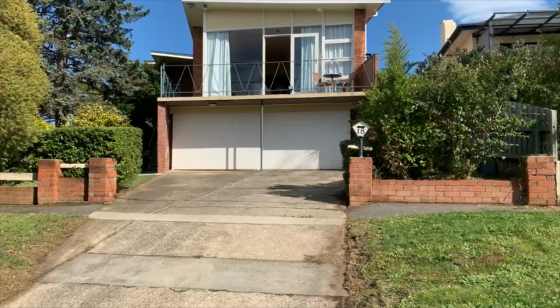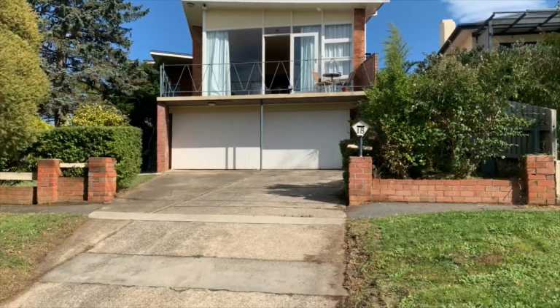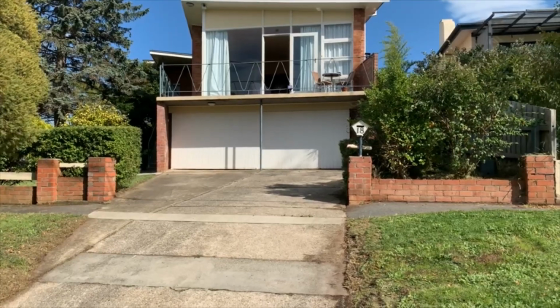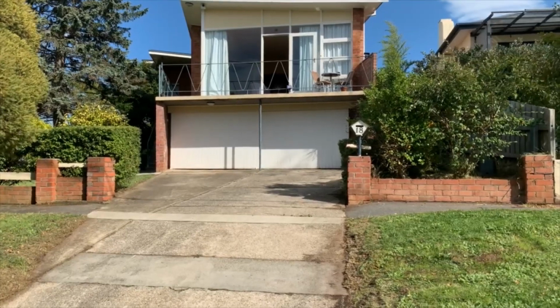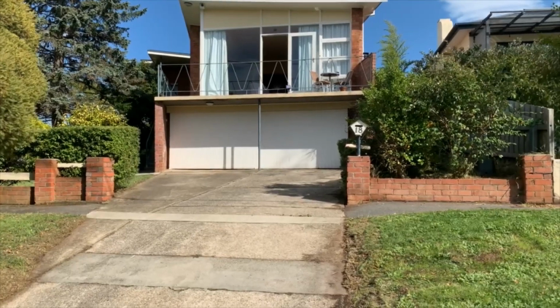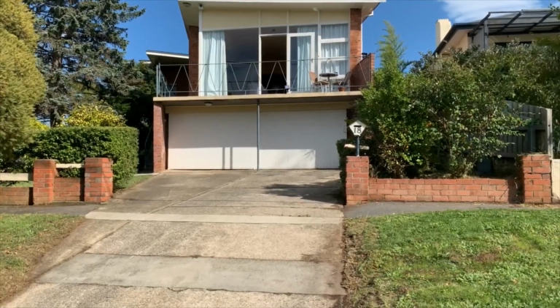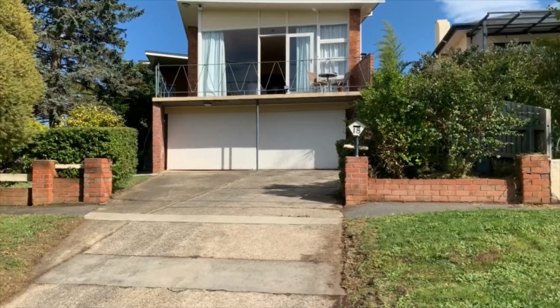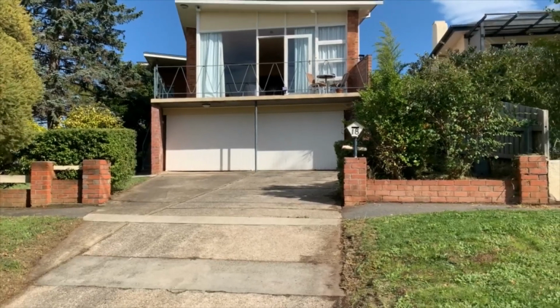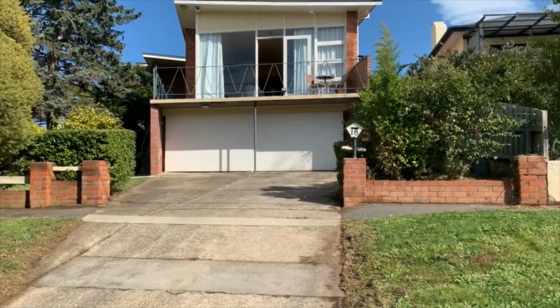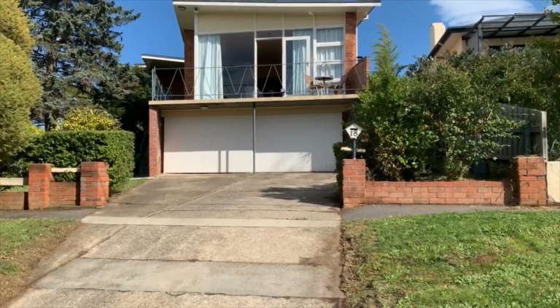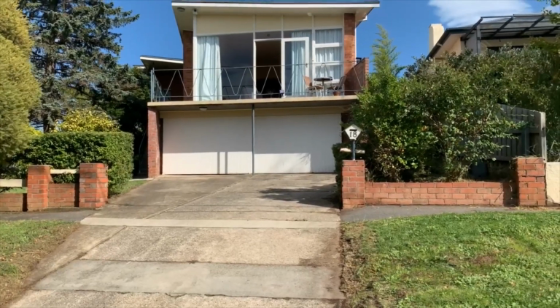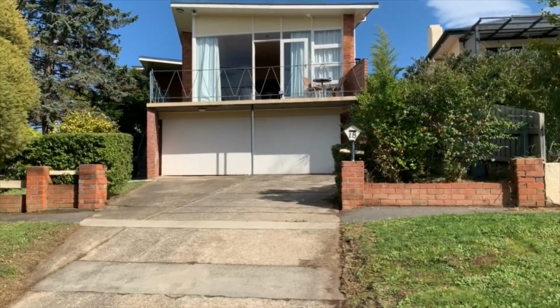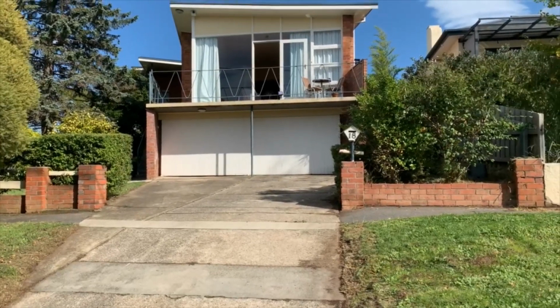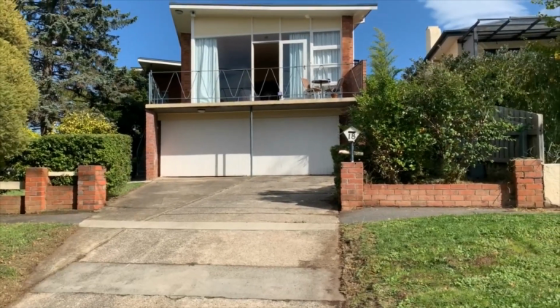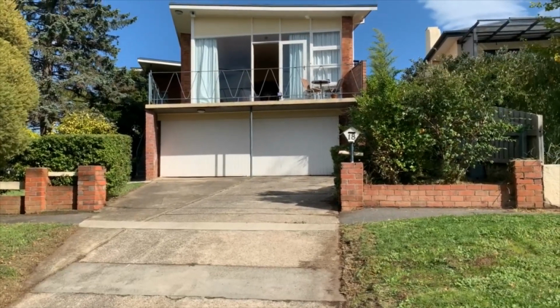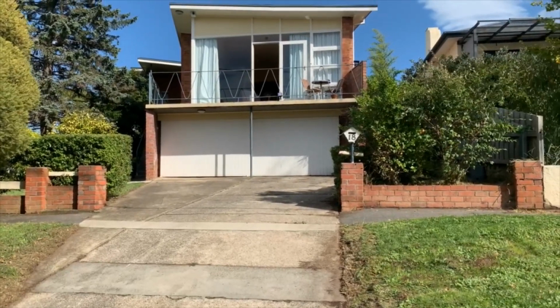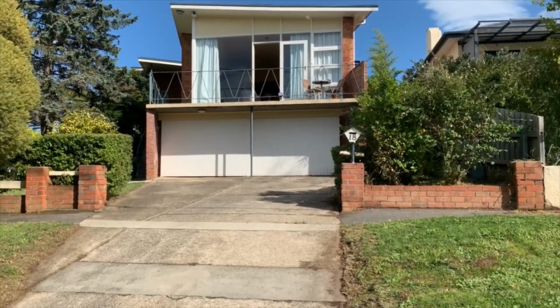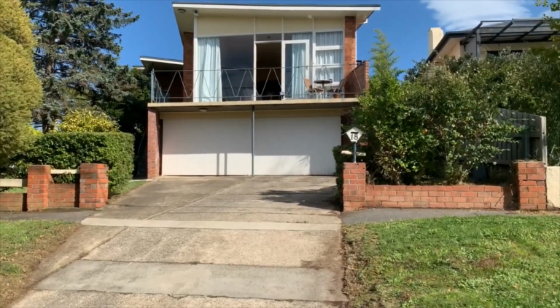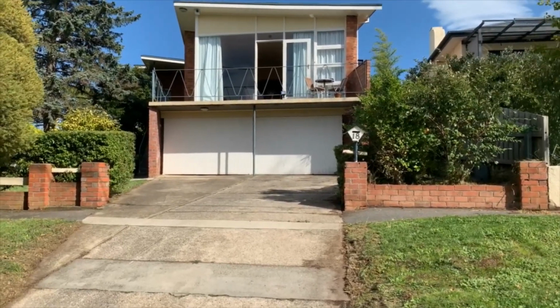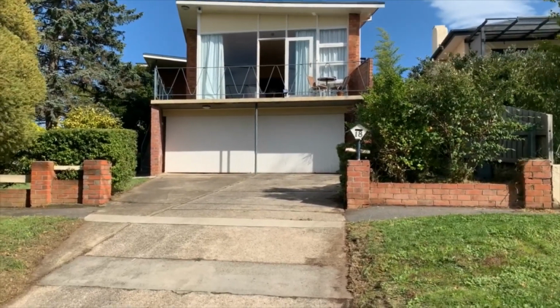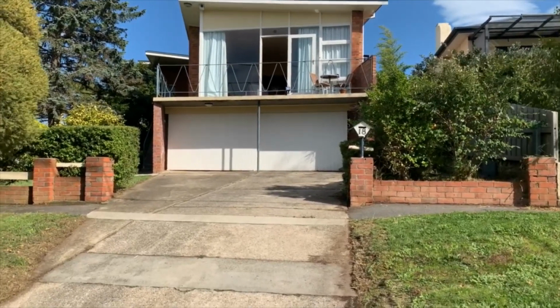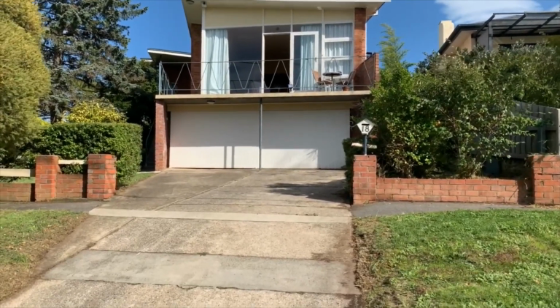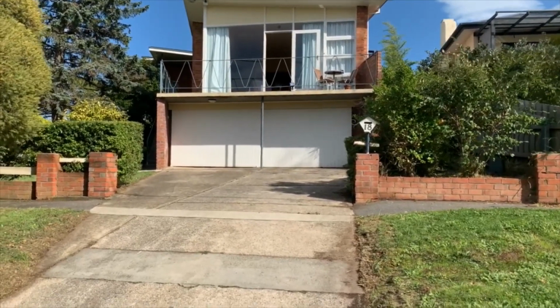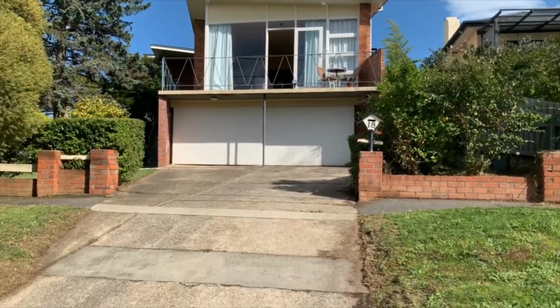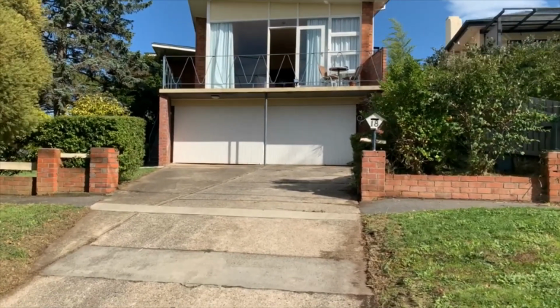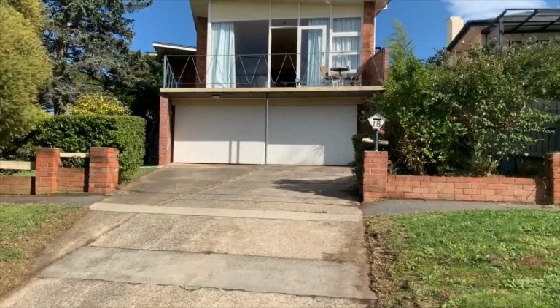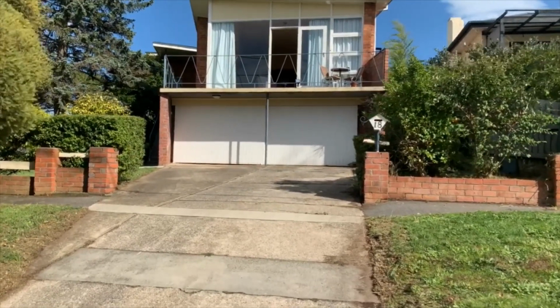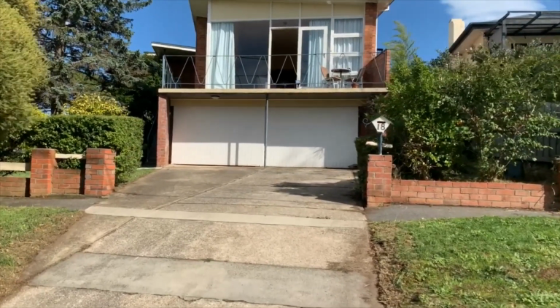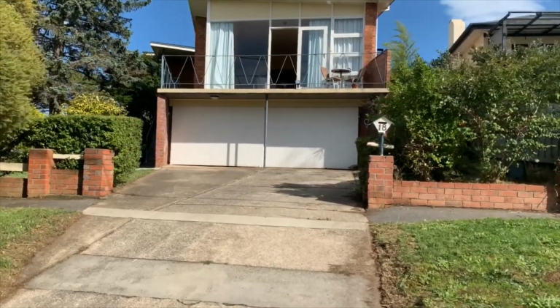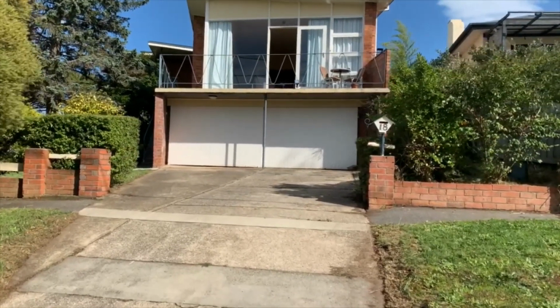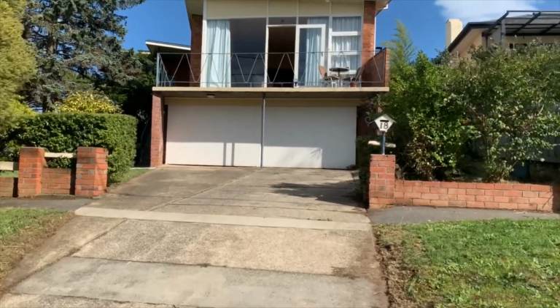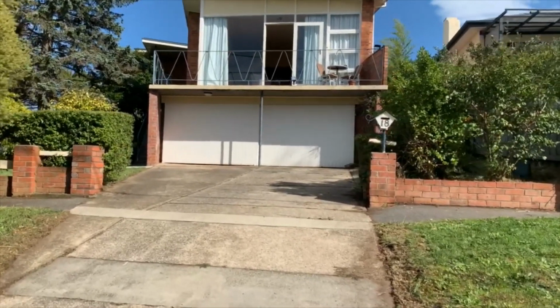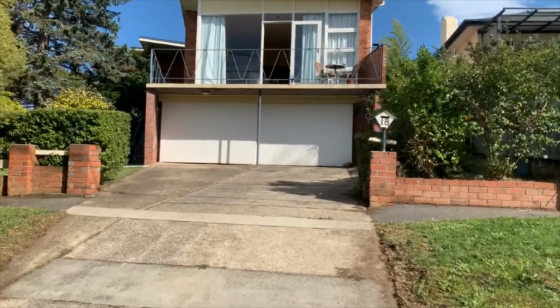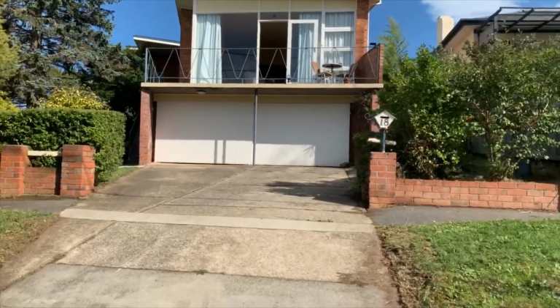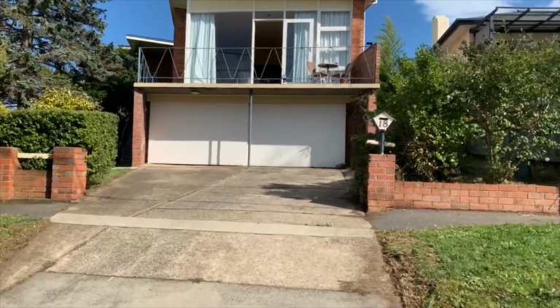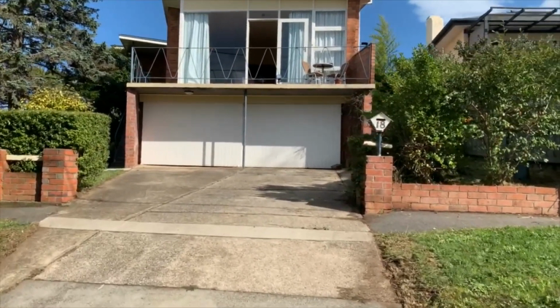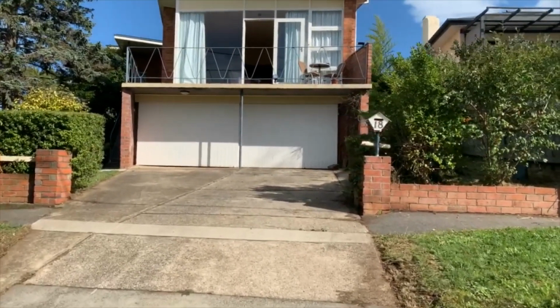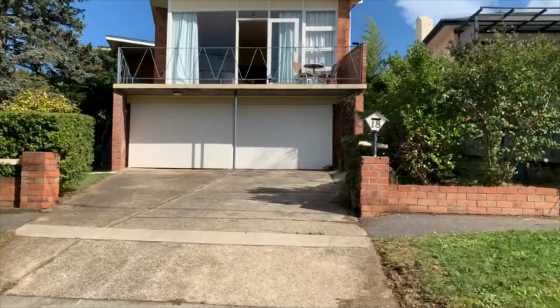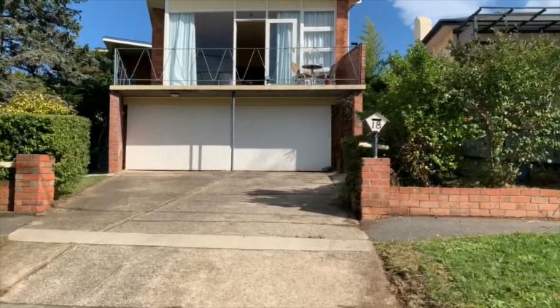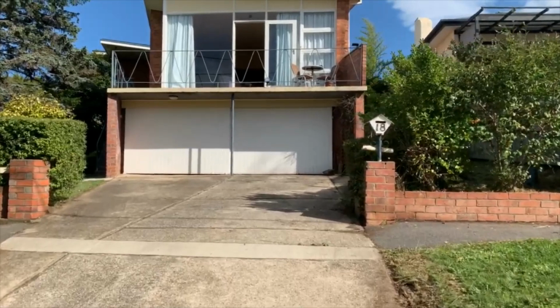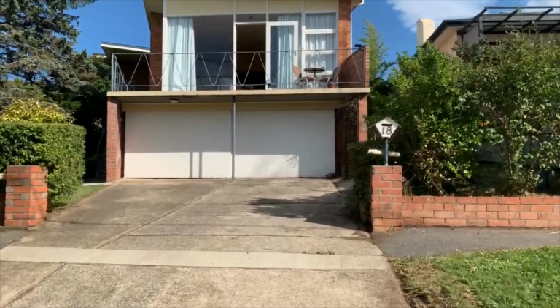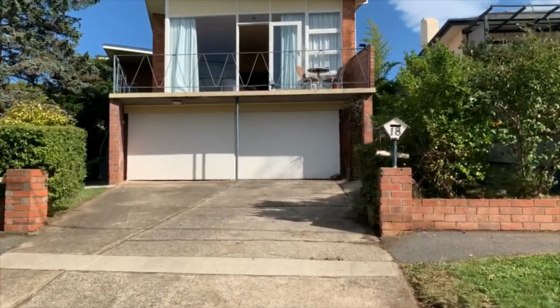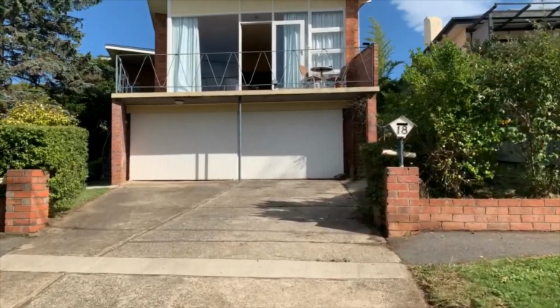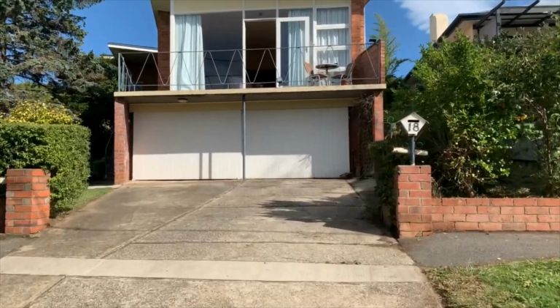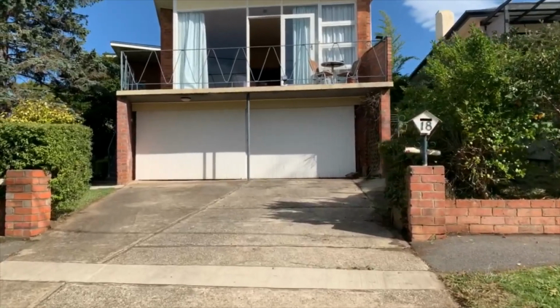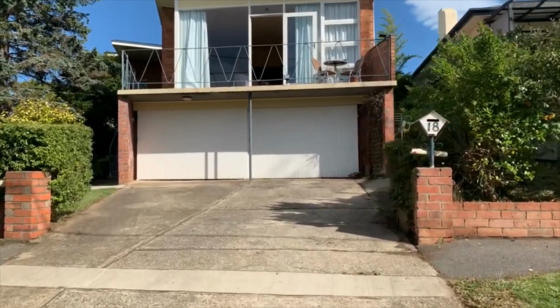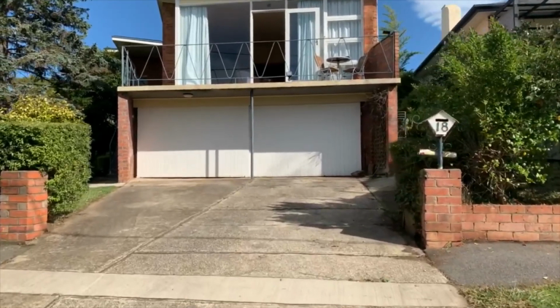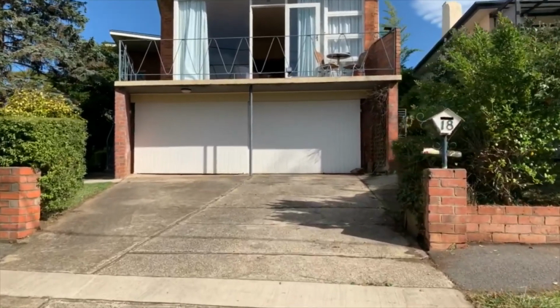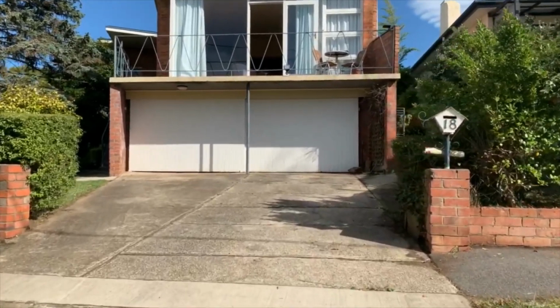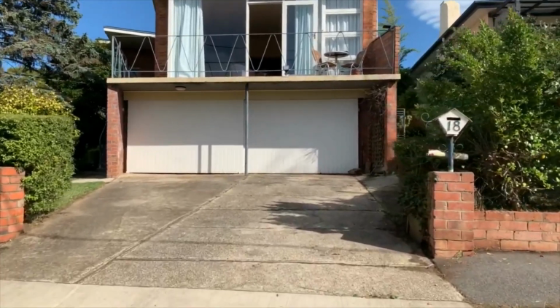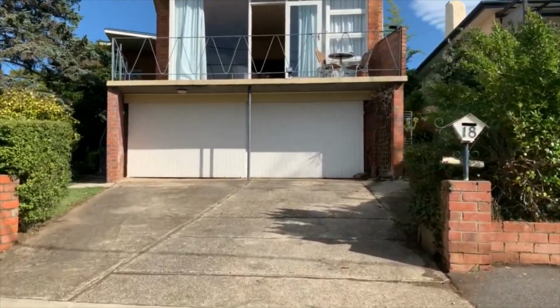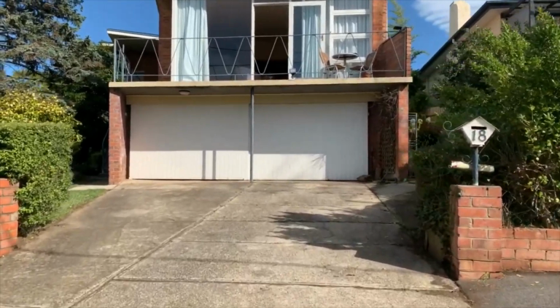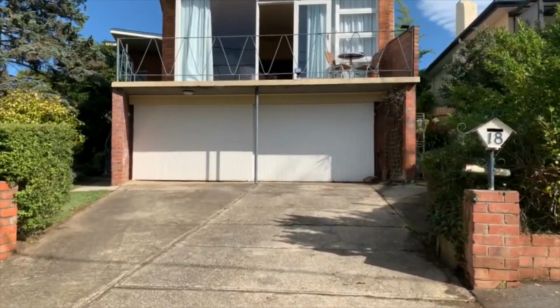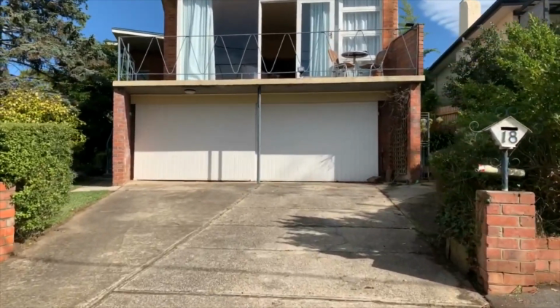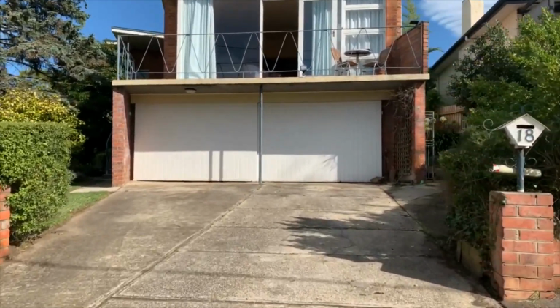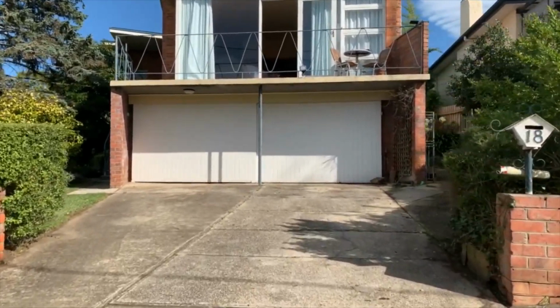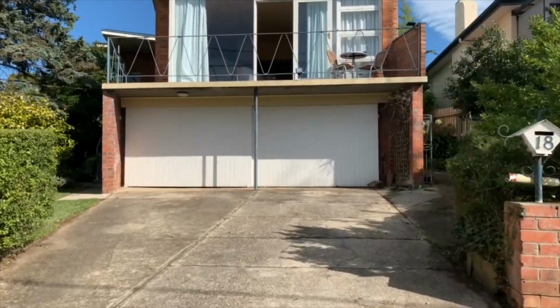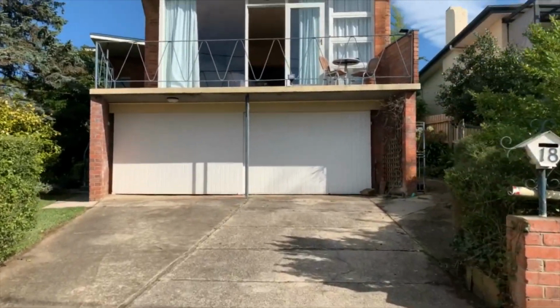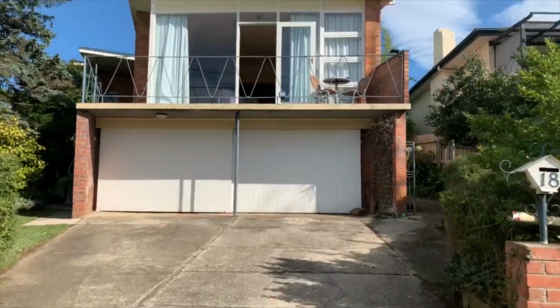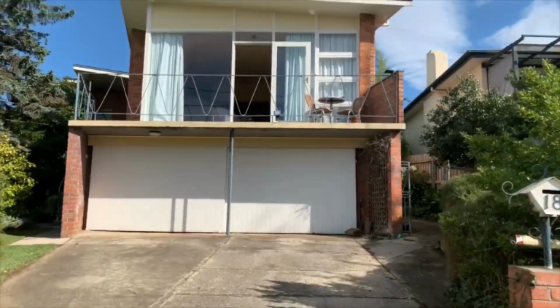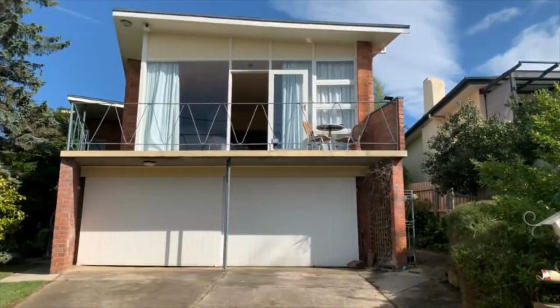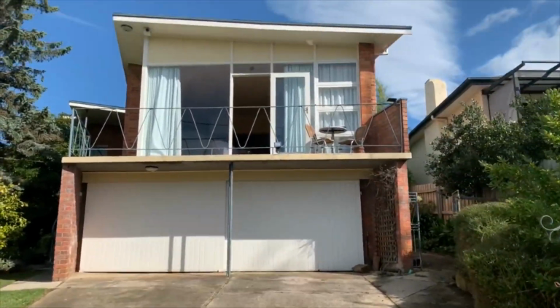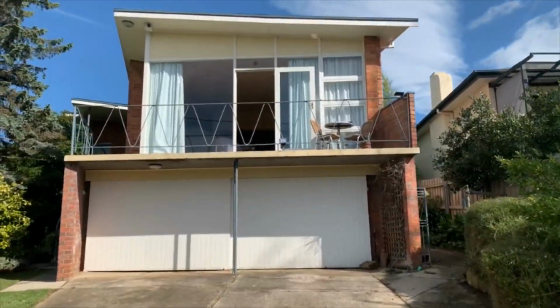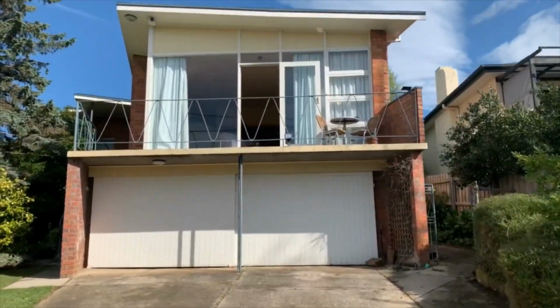Hey guys, it's Jeremy Wilkinson here. Welcome to 8A Broadview. I'm just going to take you for a wander around this cracker property.